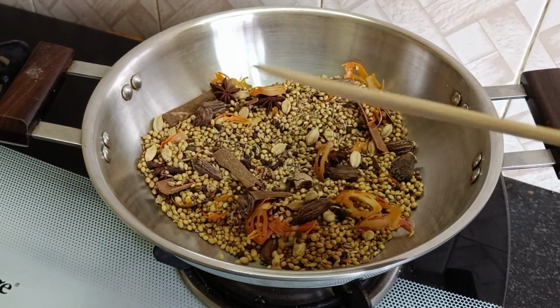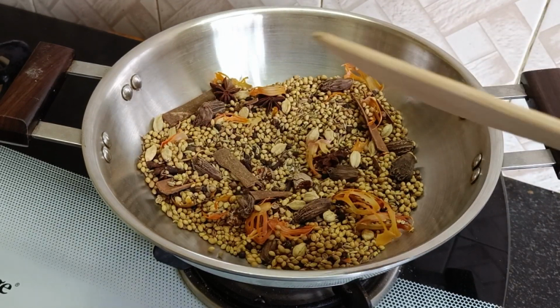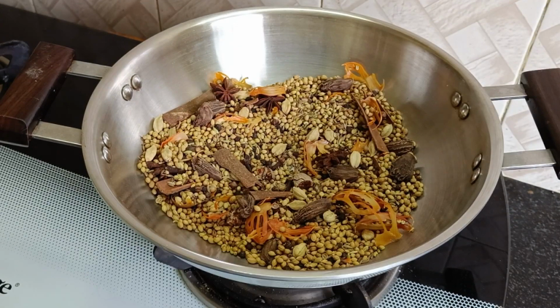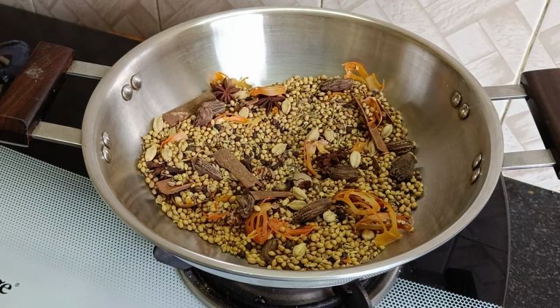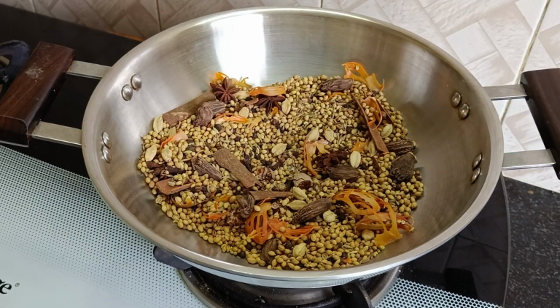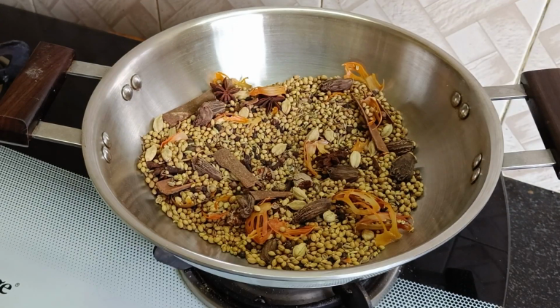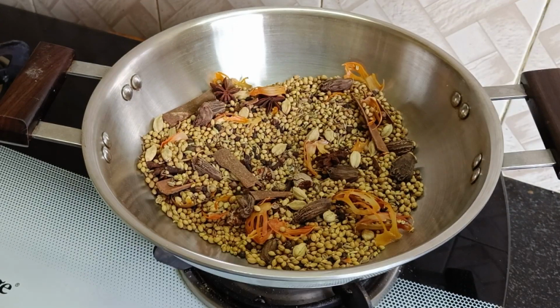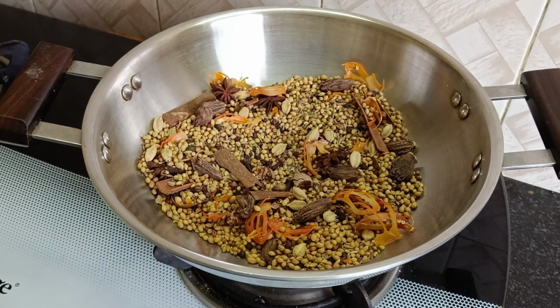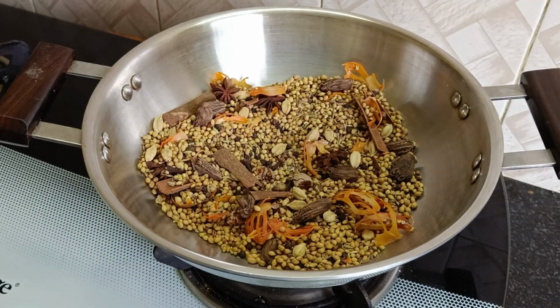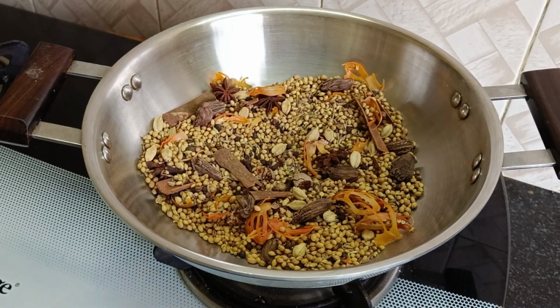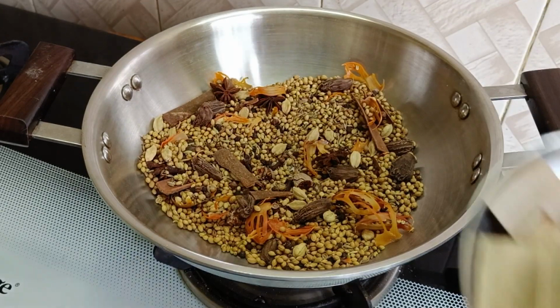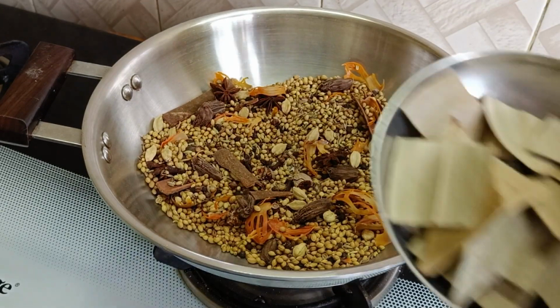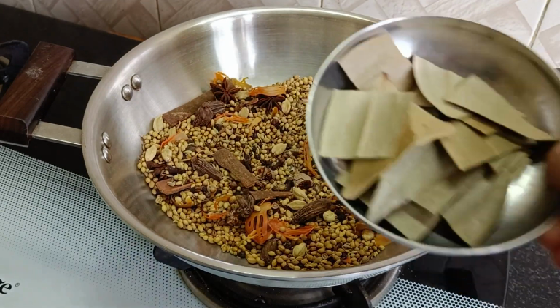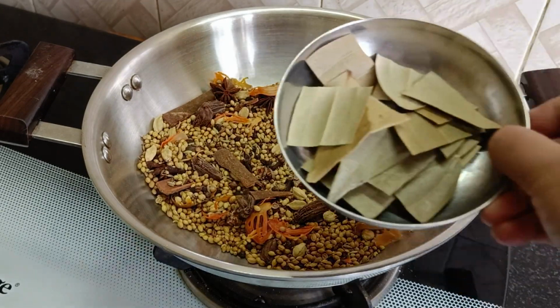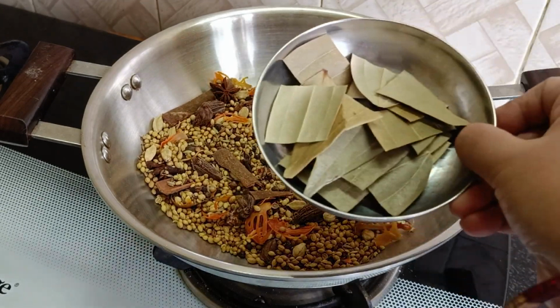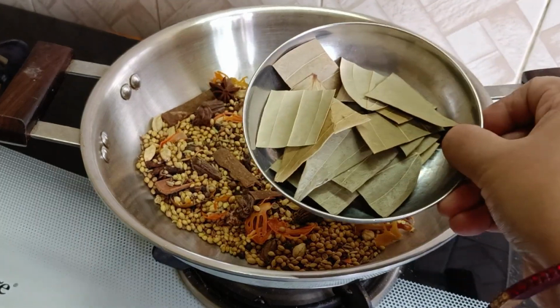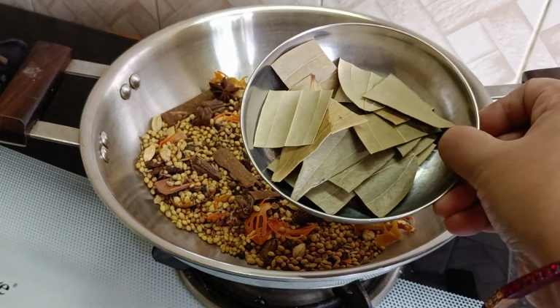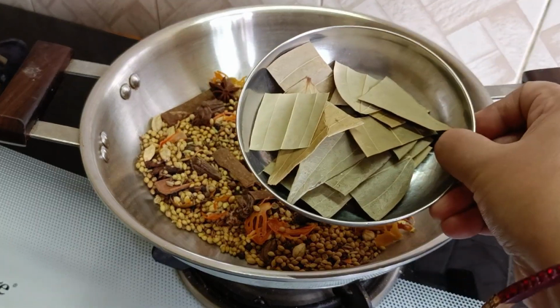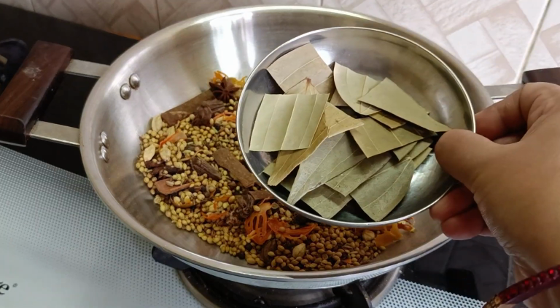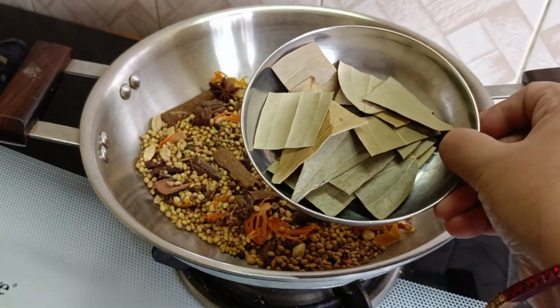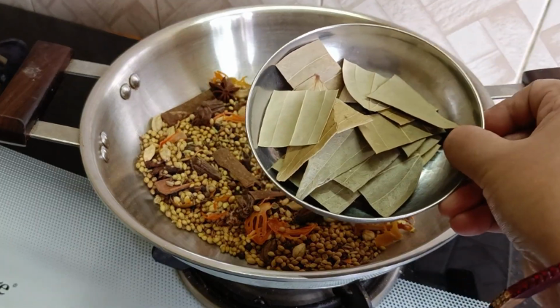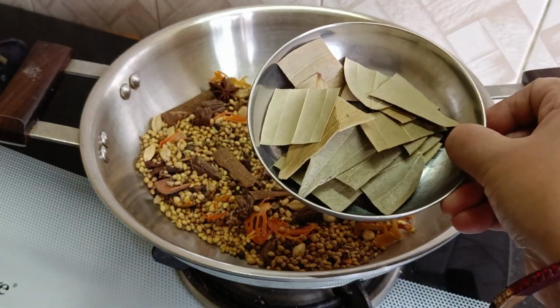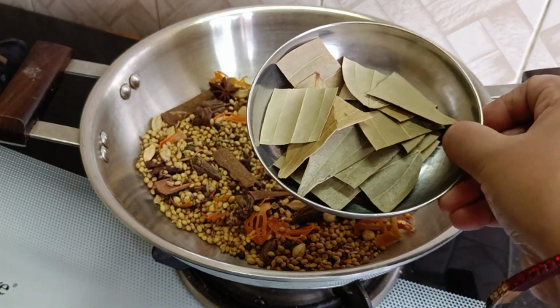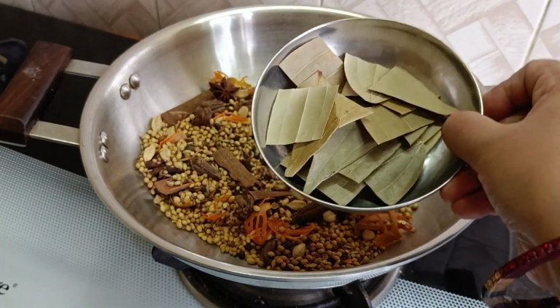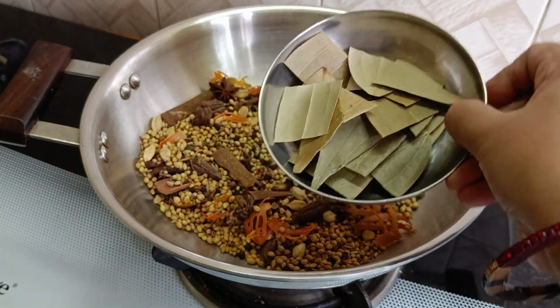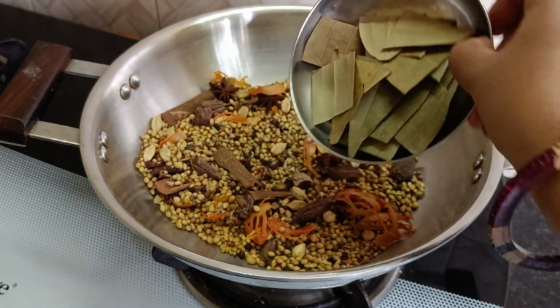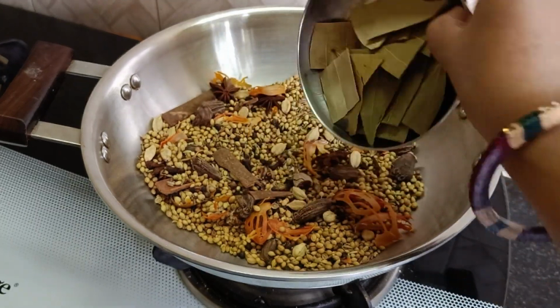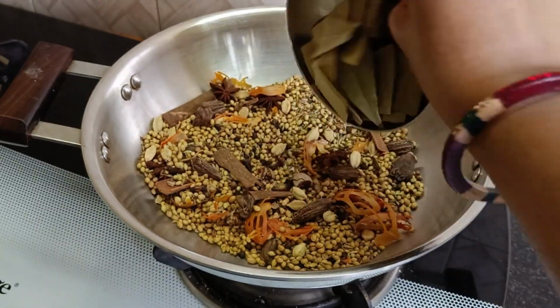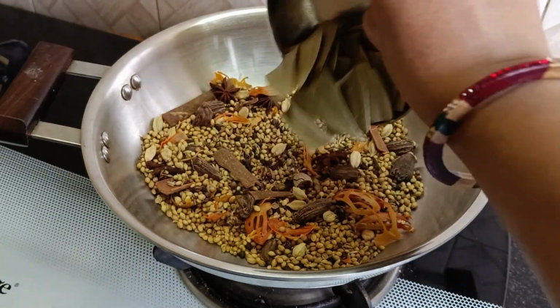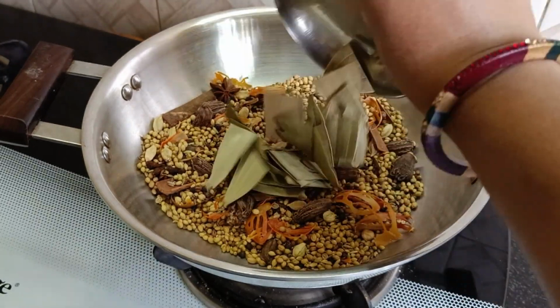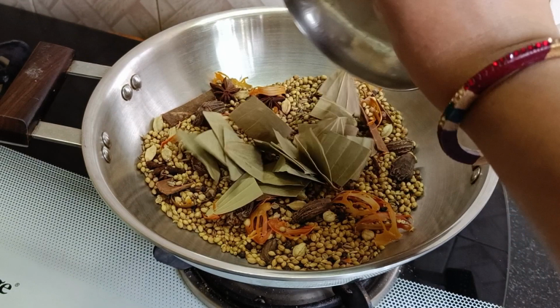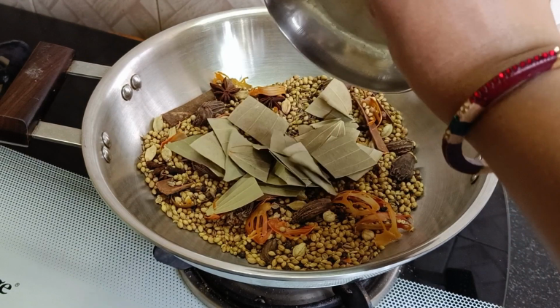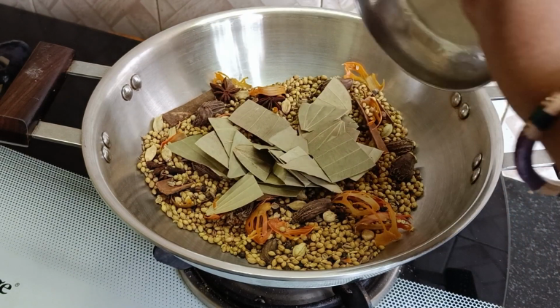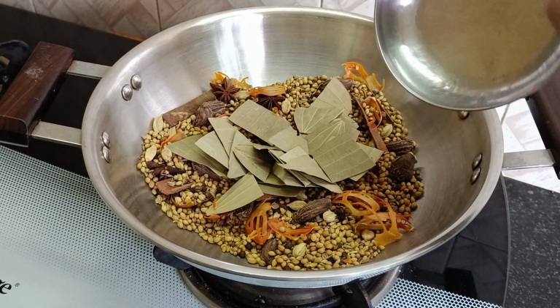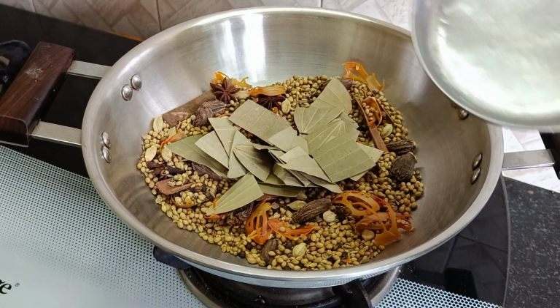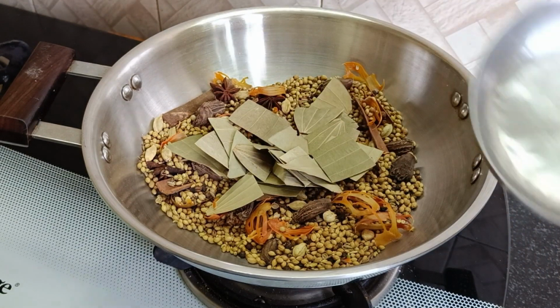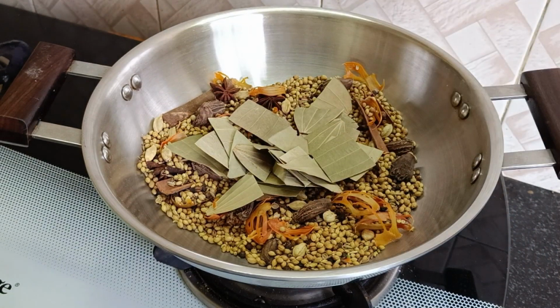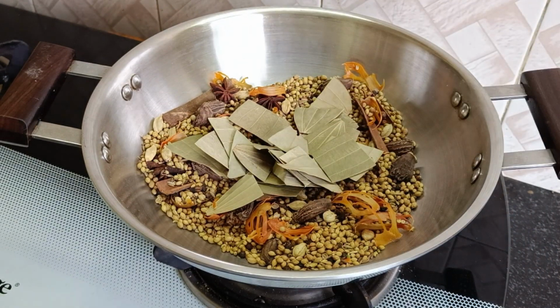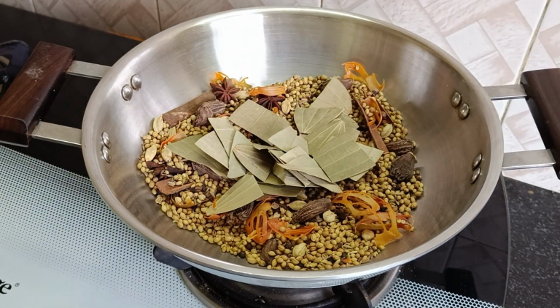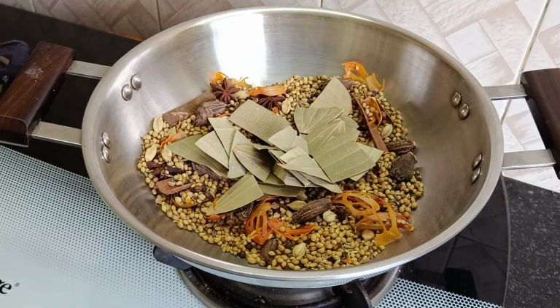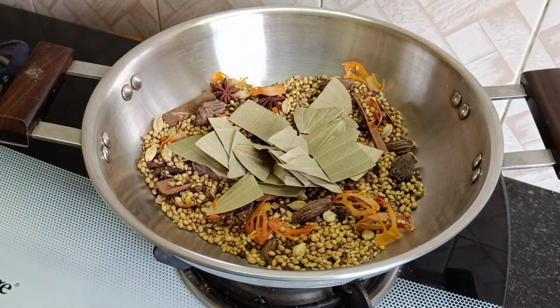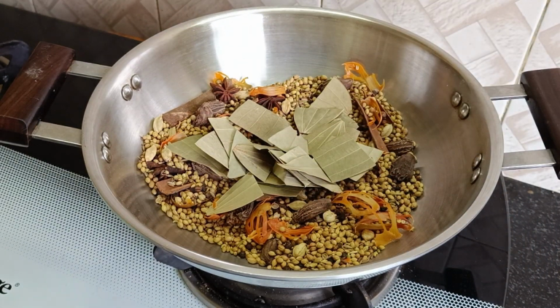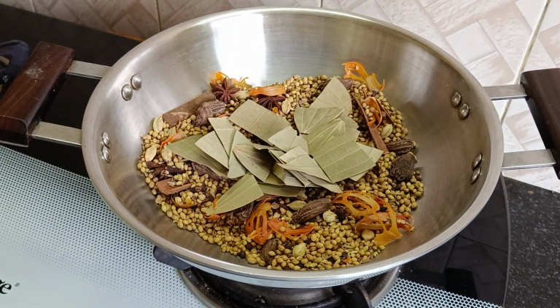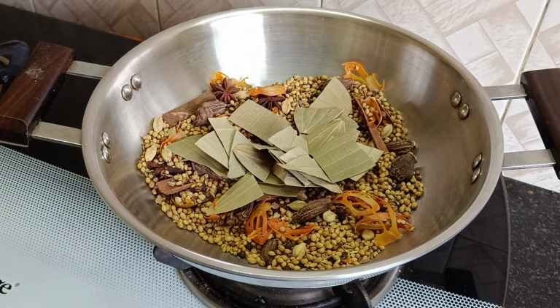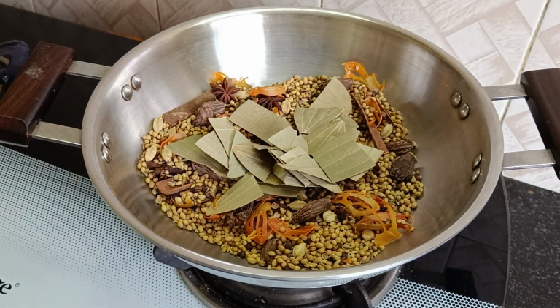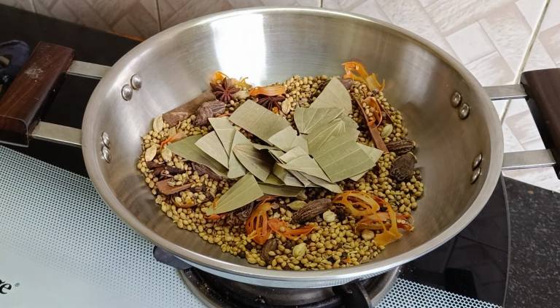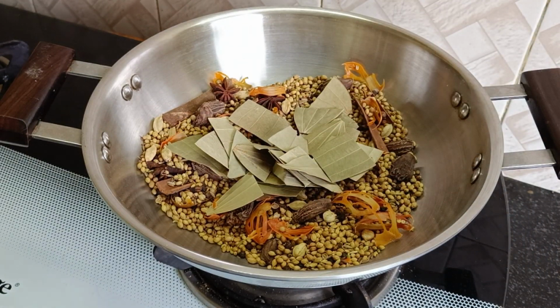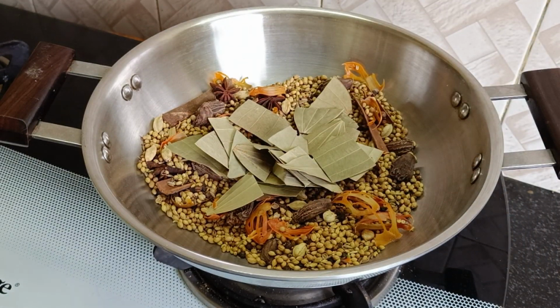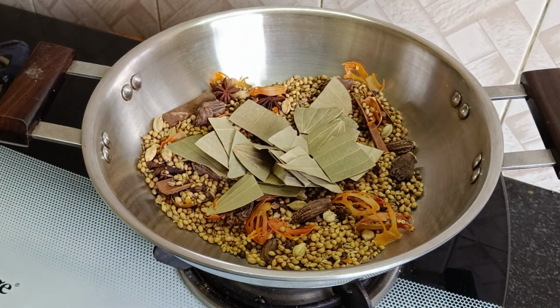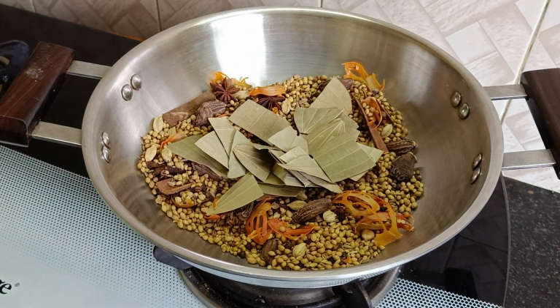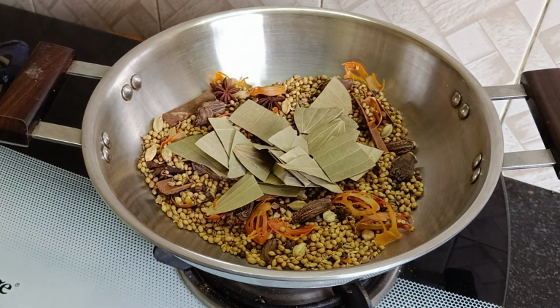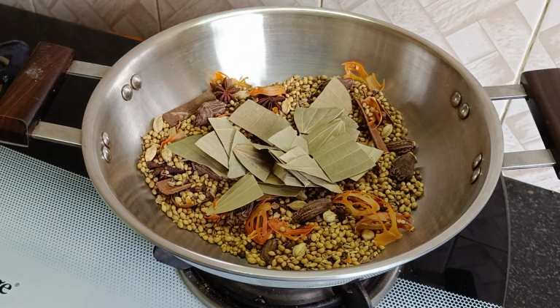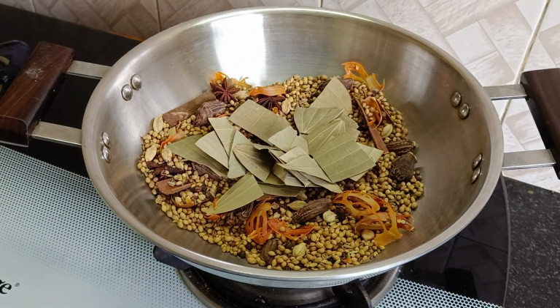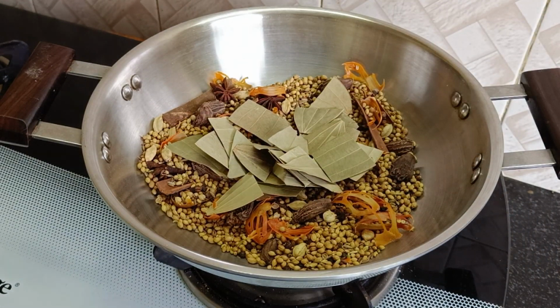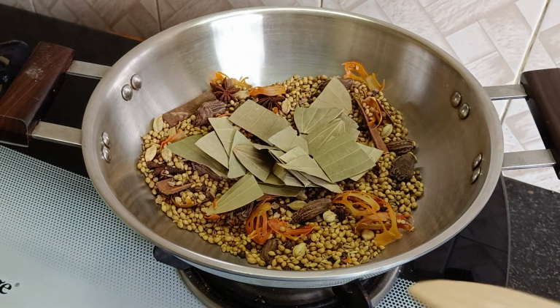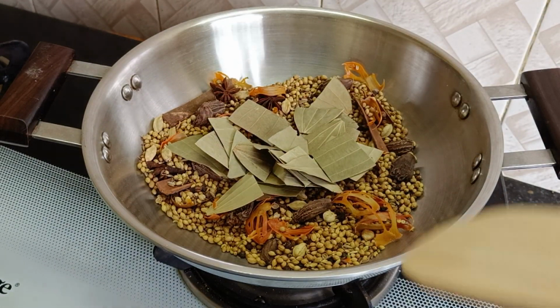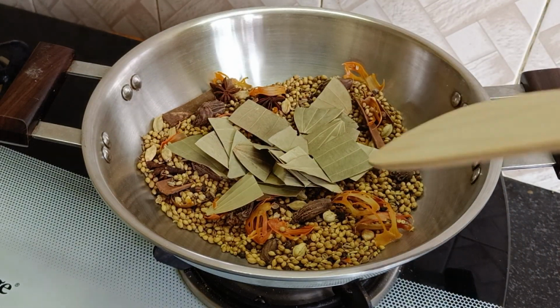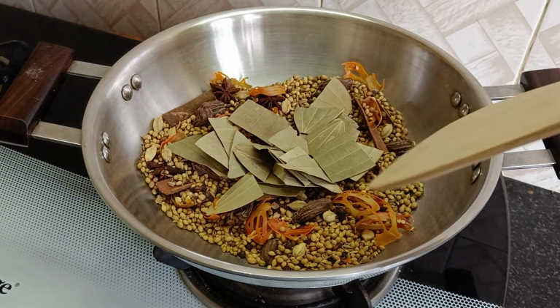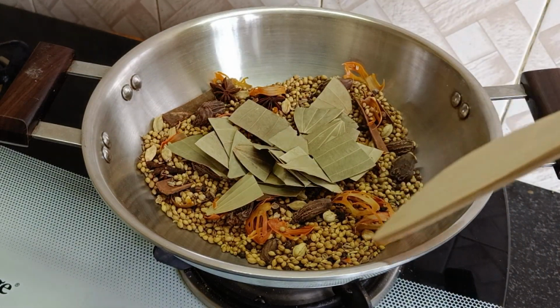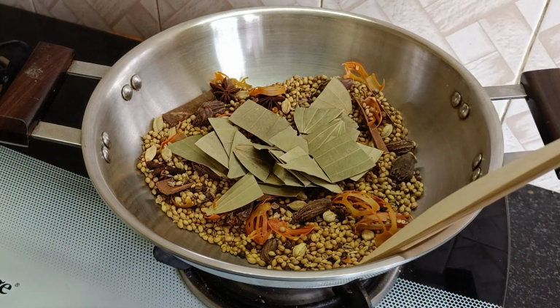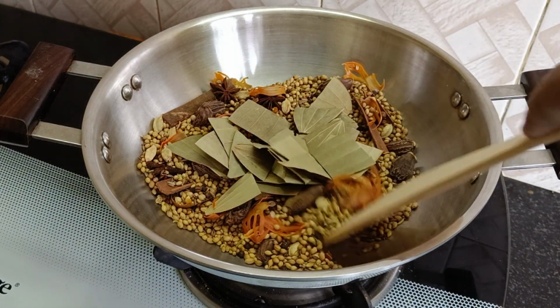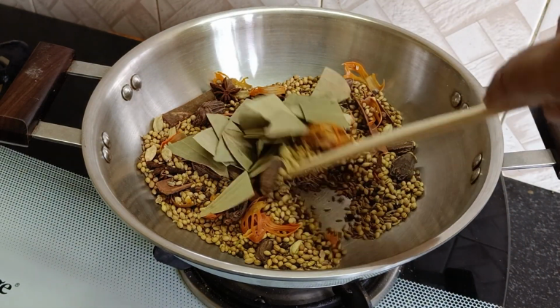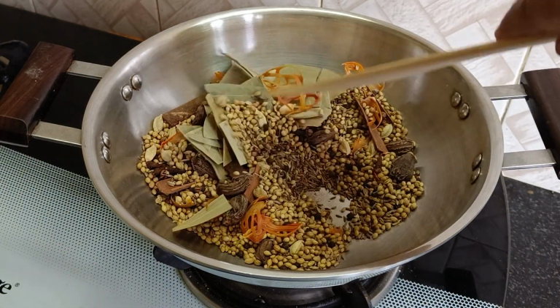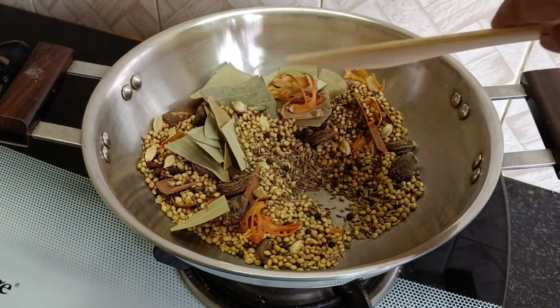Now, we will add bay leaves. We will add 3-3 of bay leaves. Just put it in the middle of the bag.